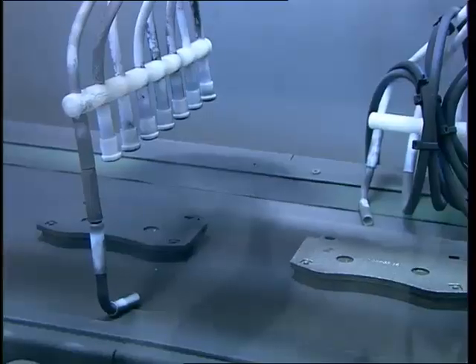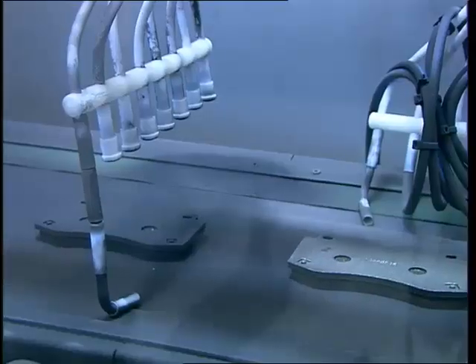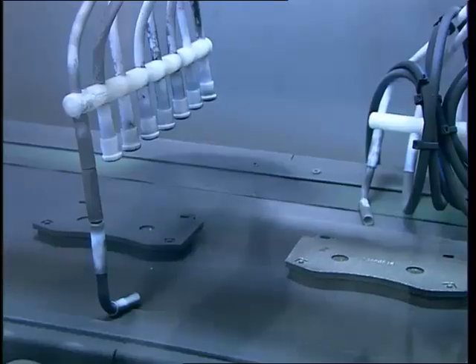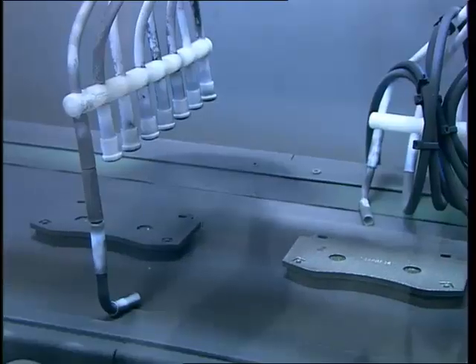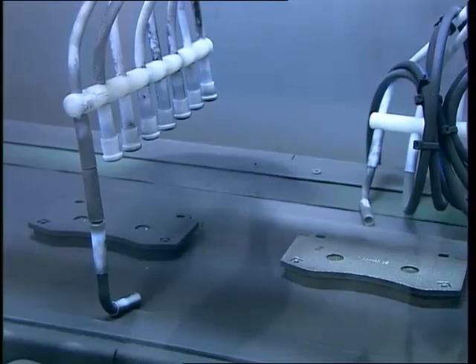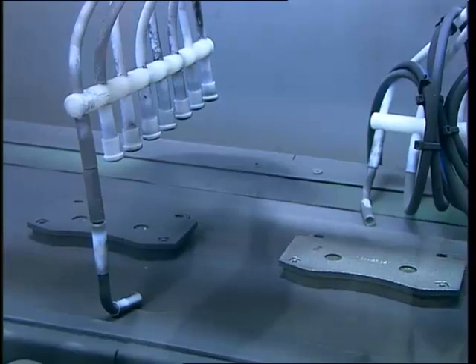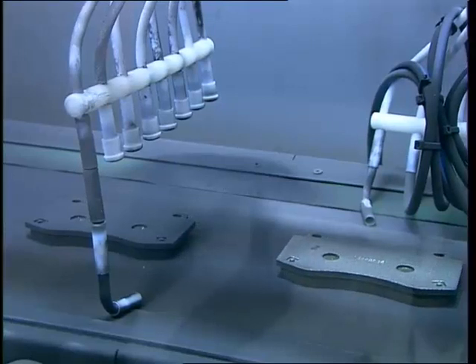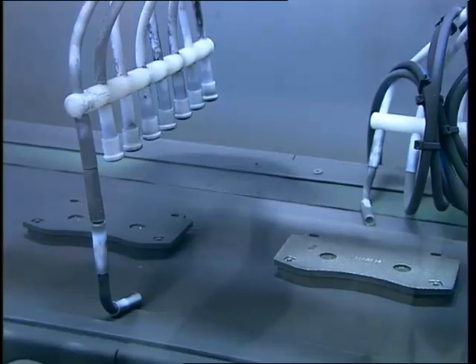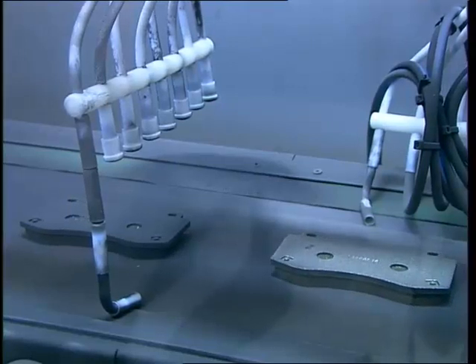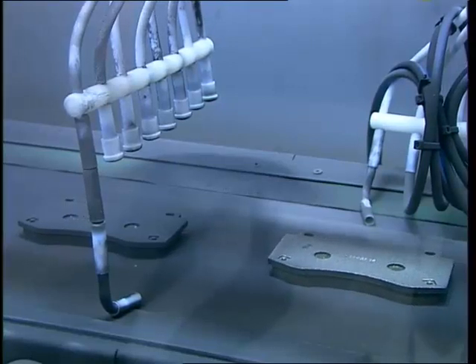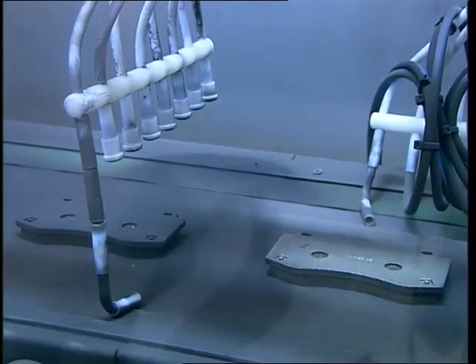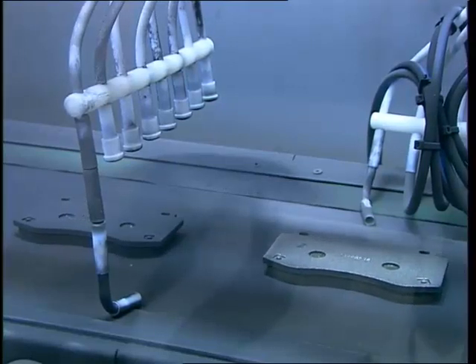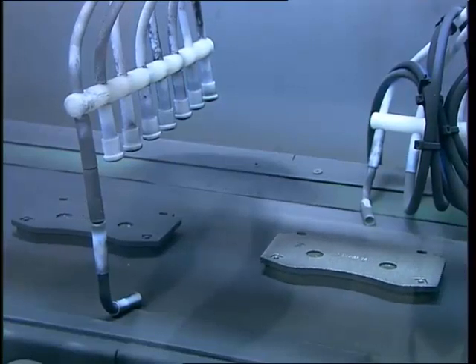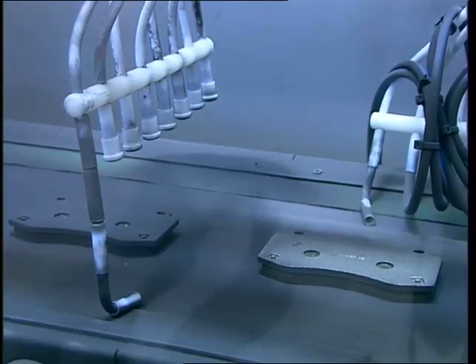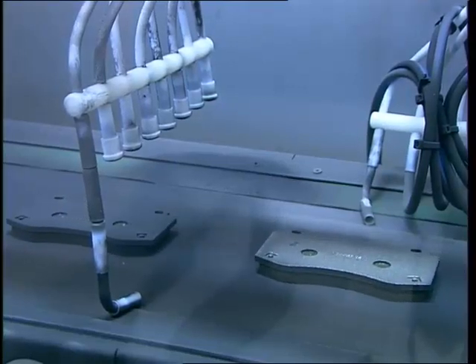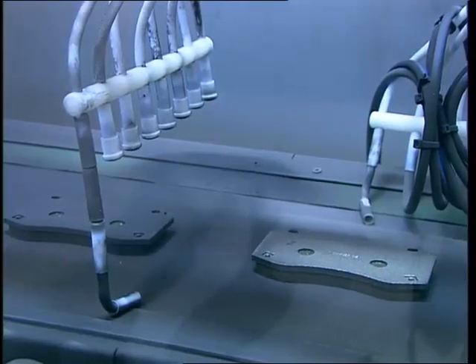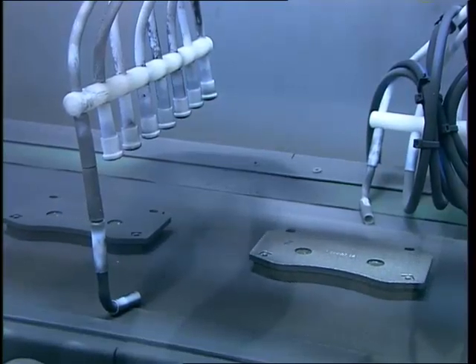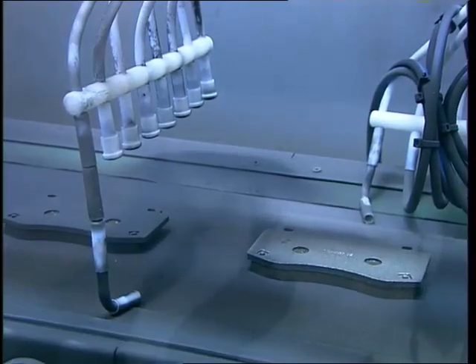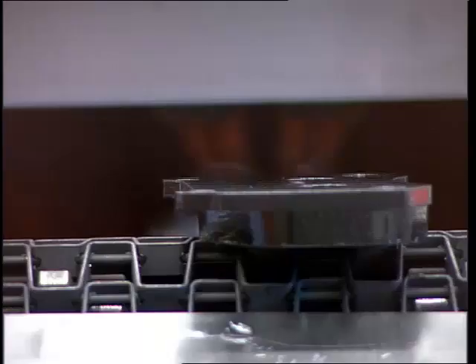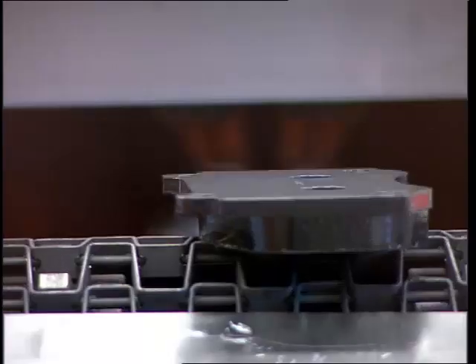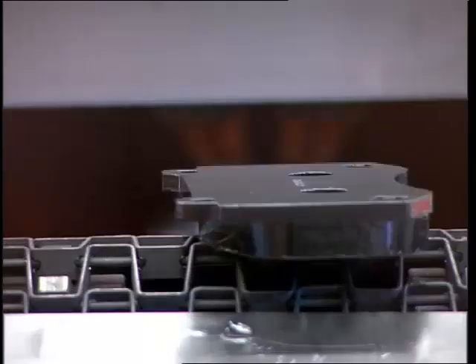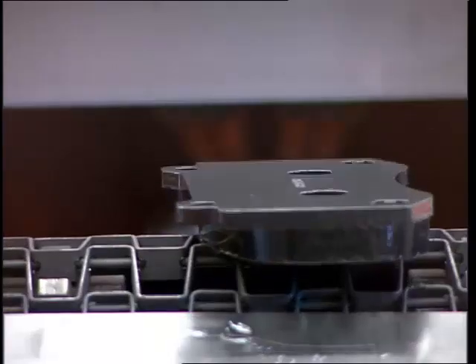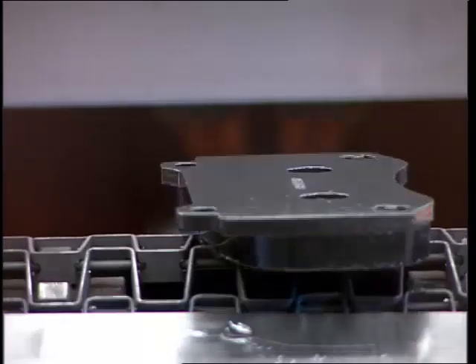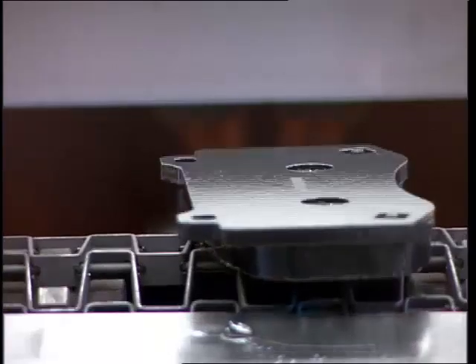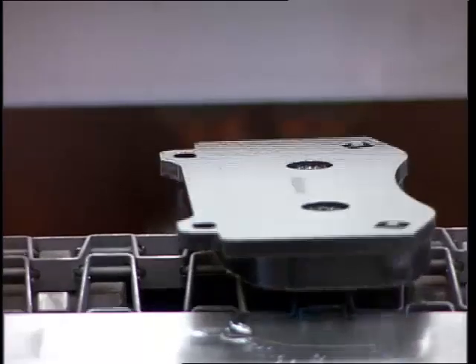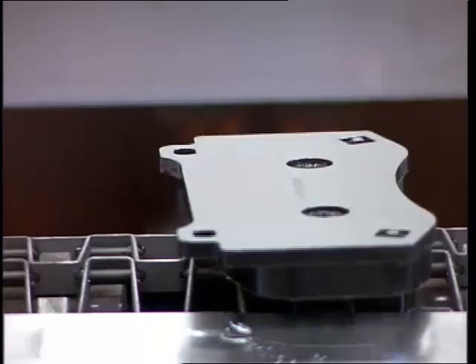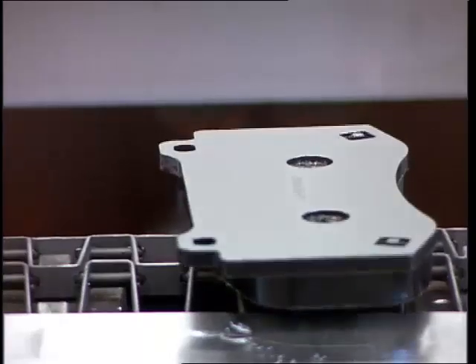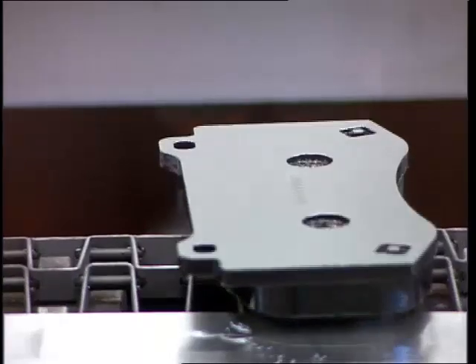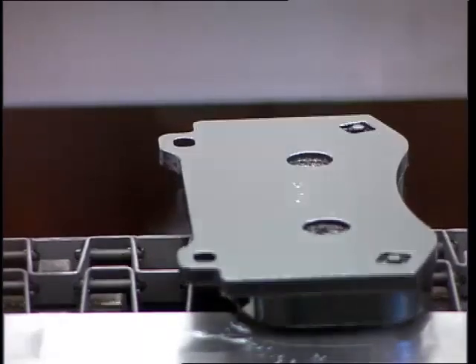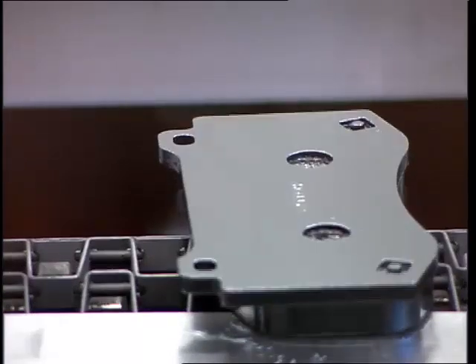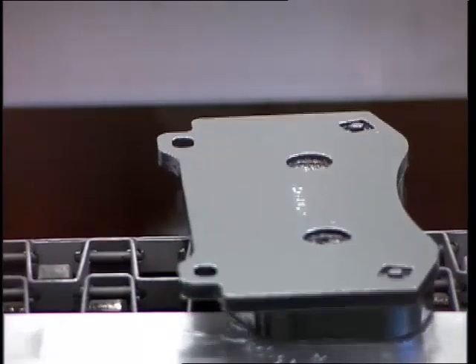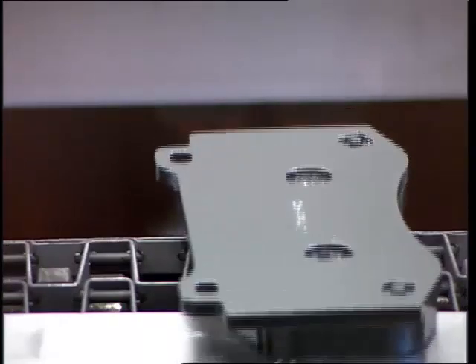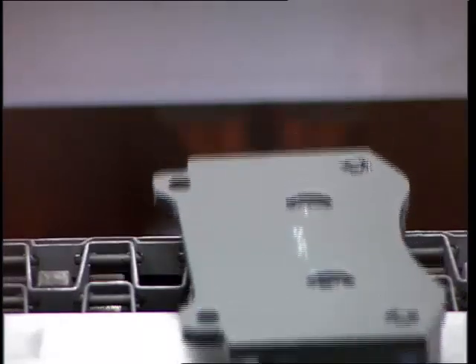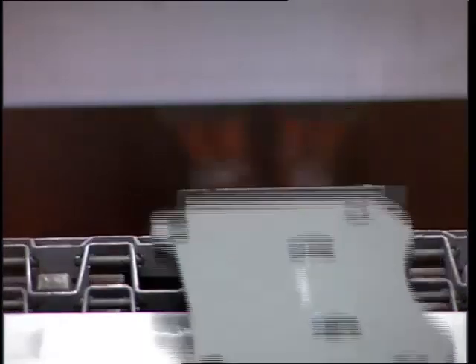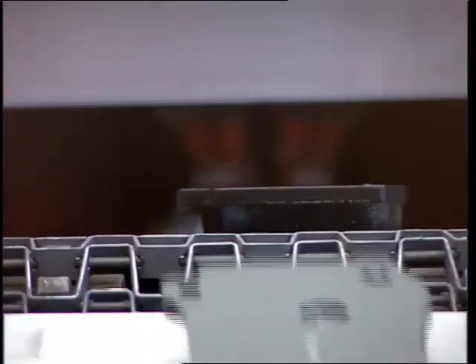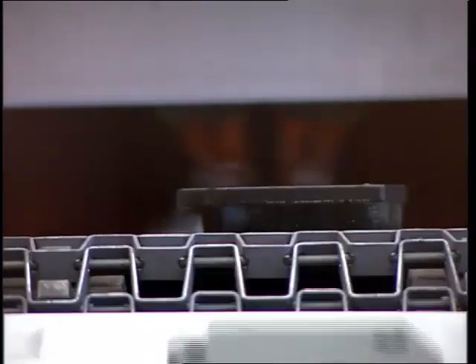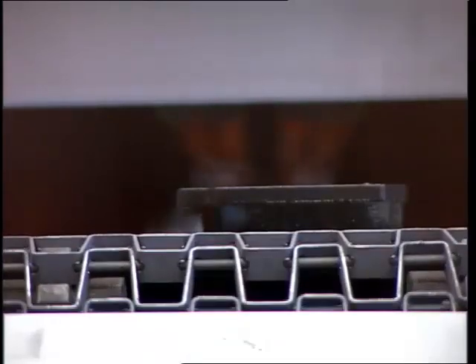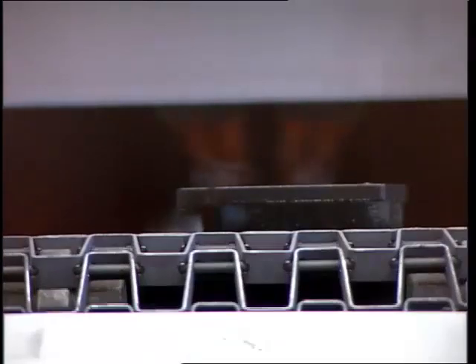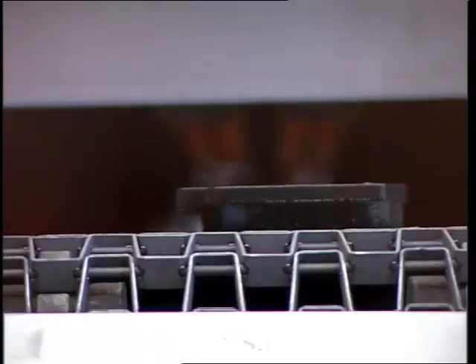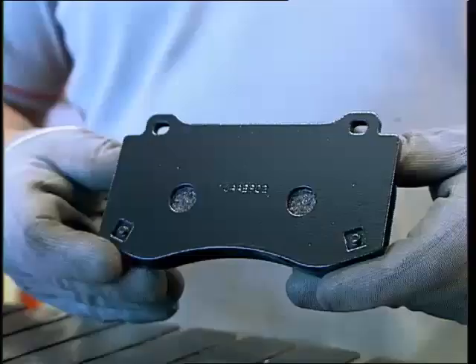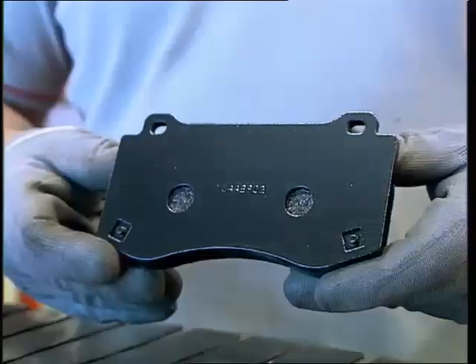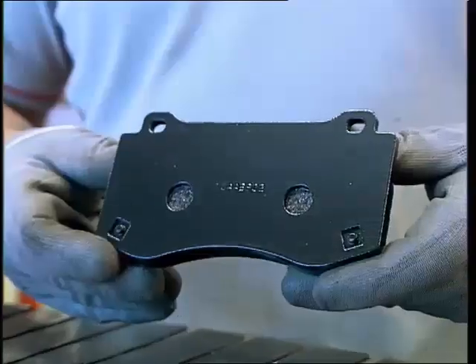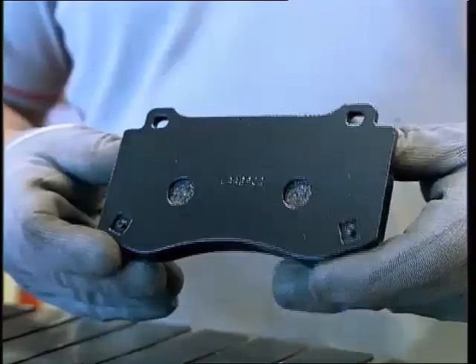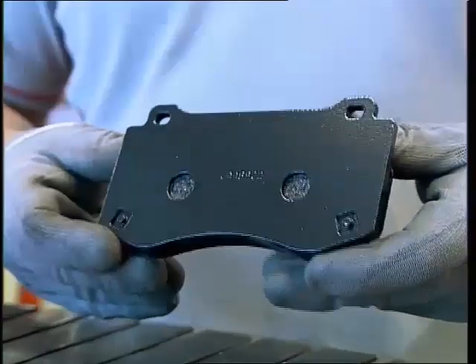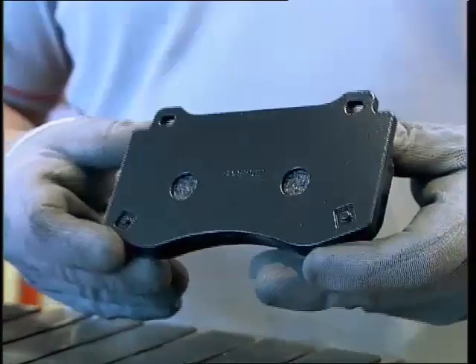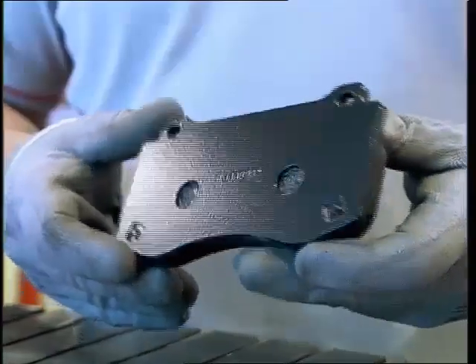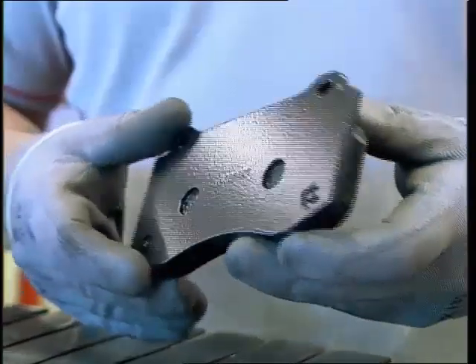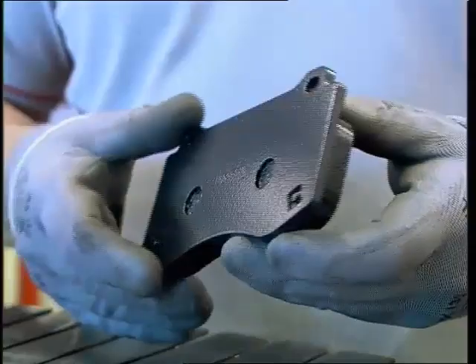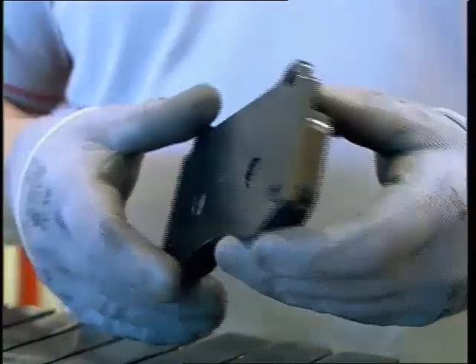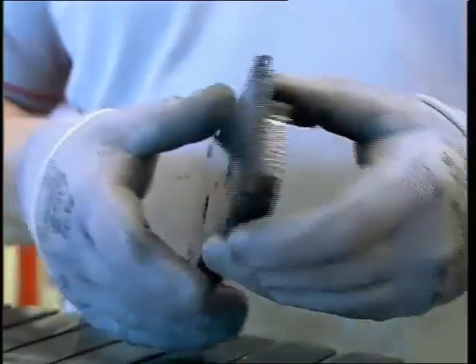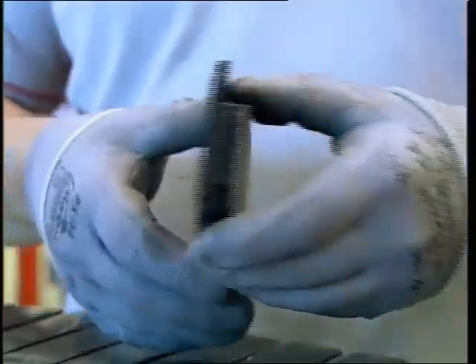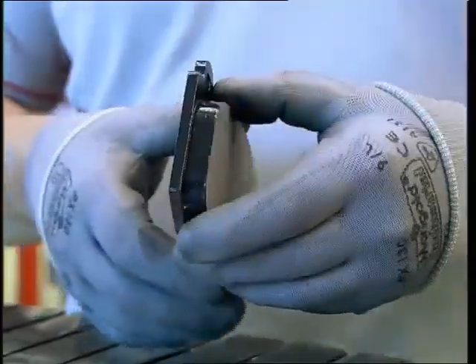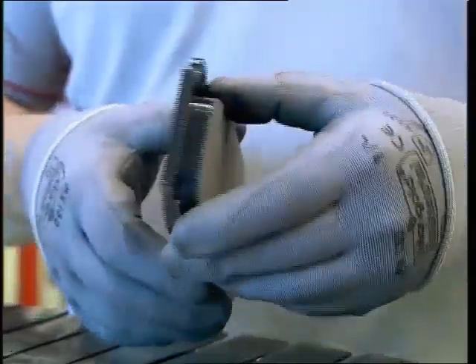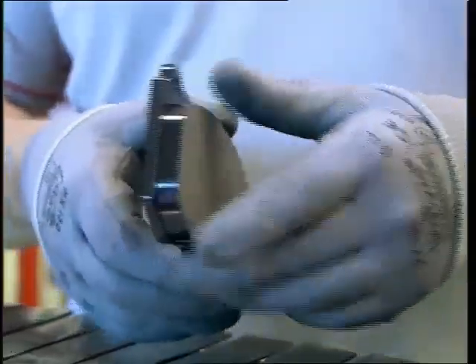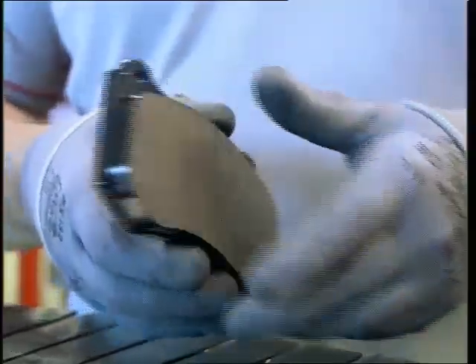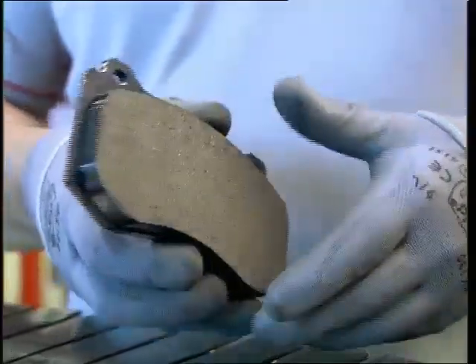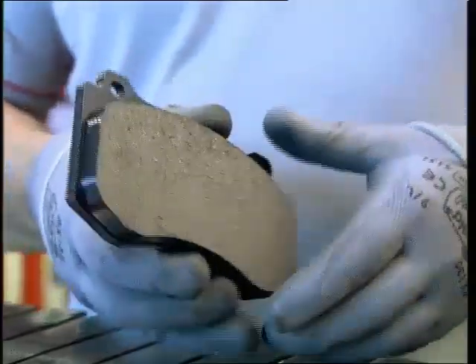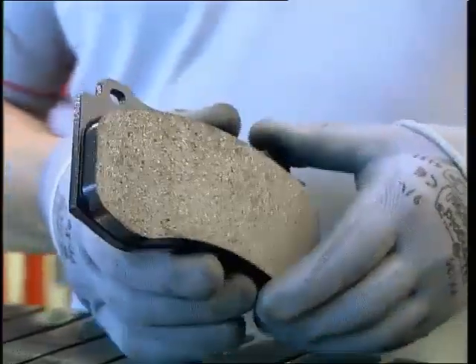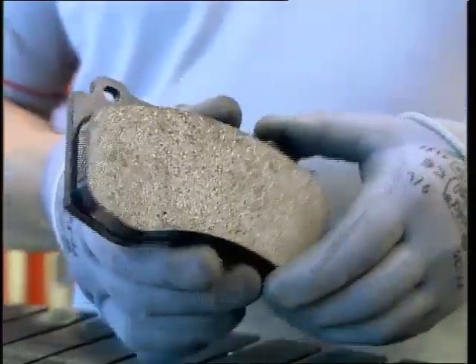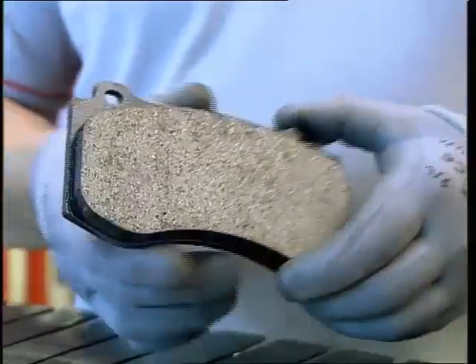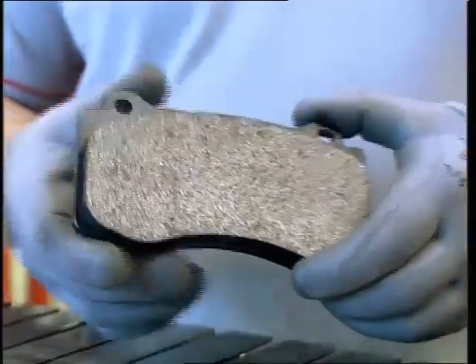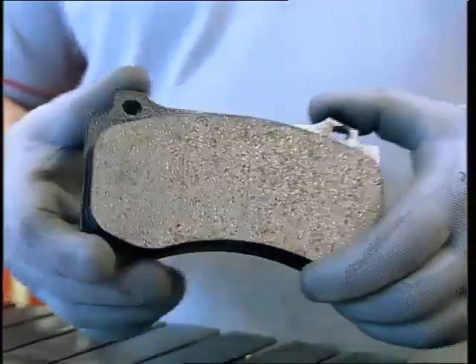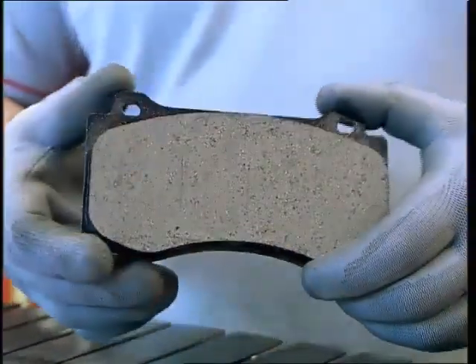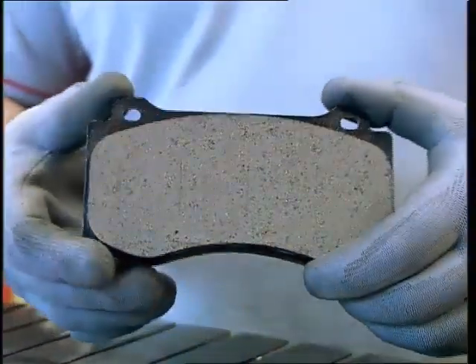Following this, the pads are completely rust-proofed except for the area that comes into direct contact with the discs.